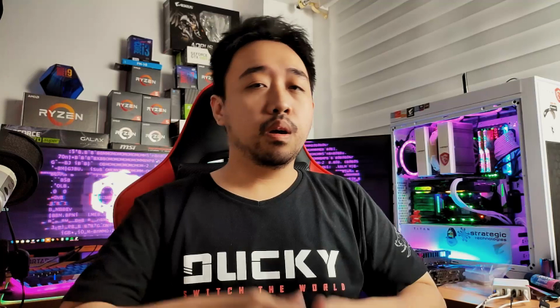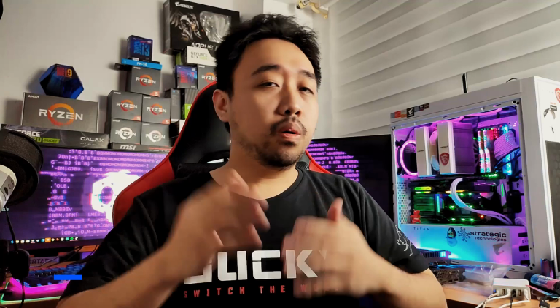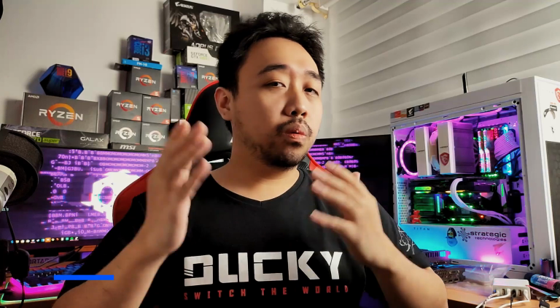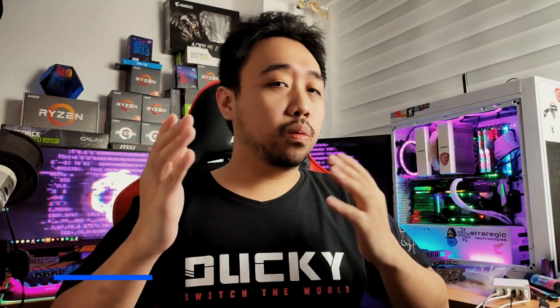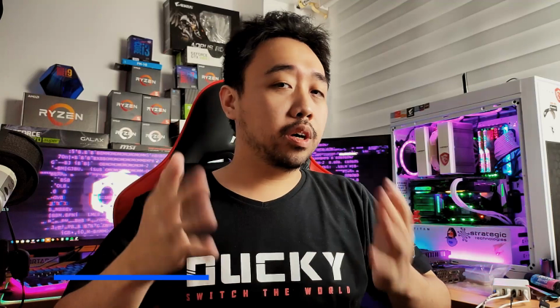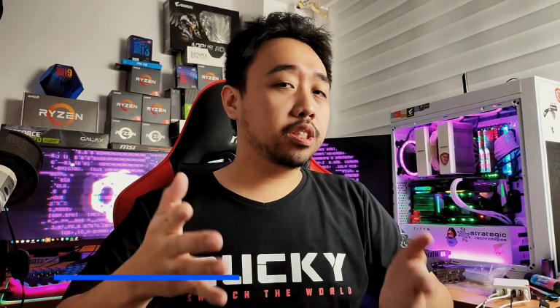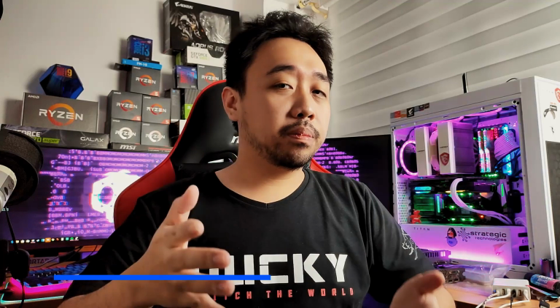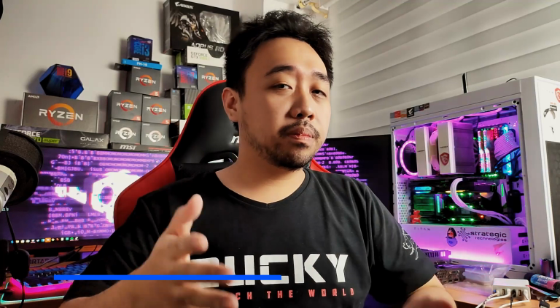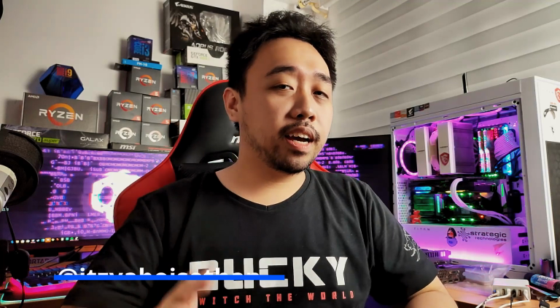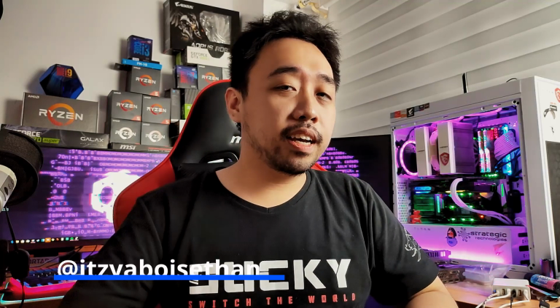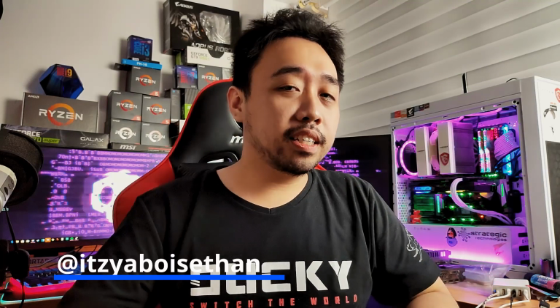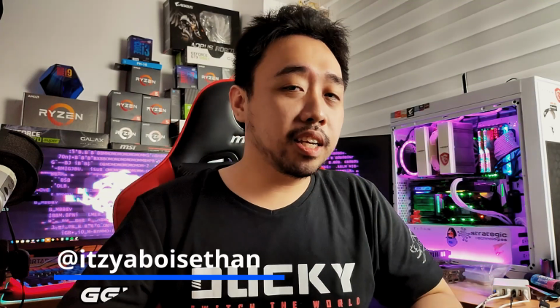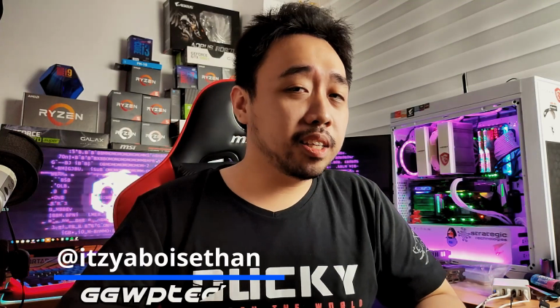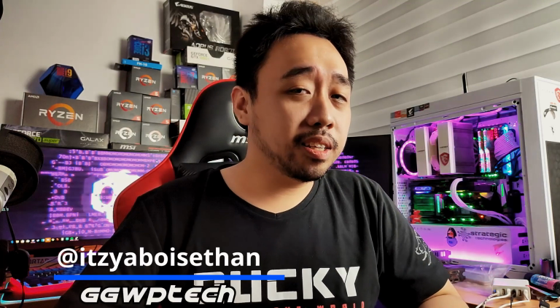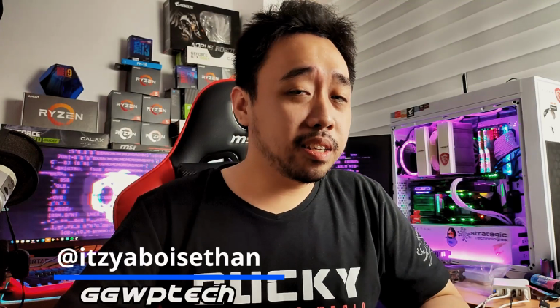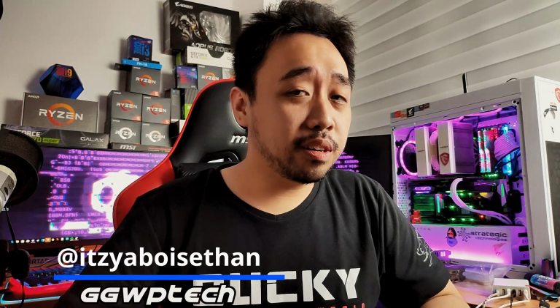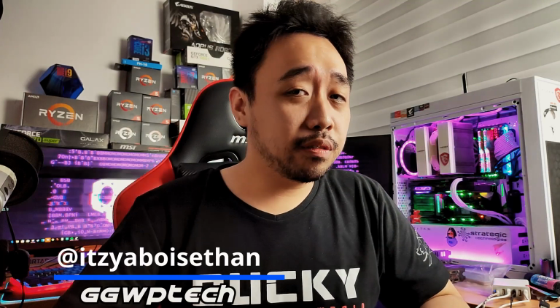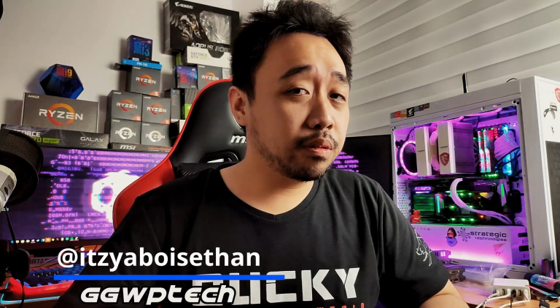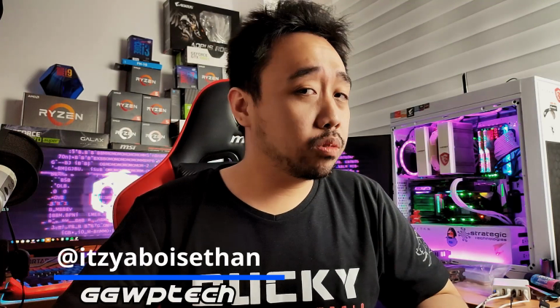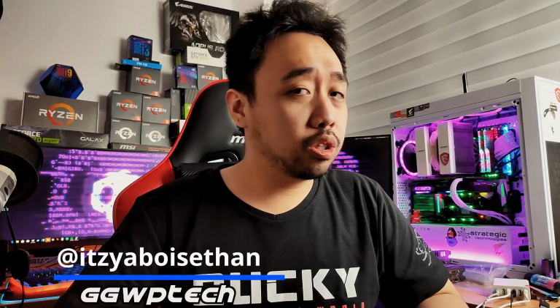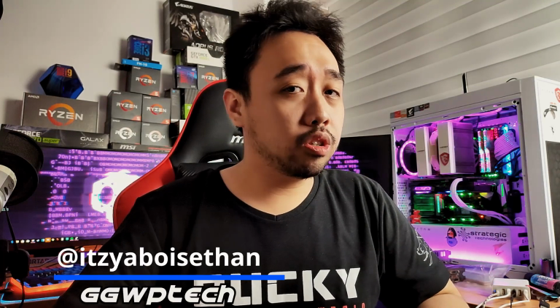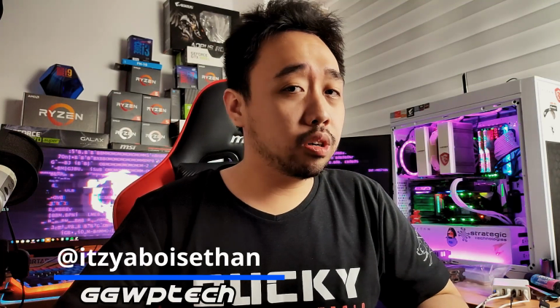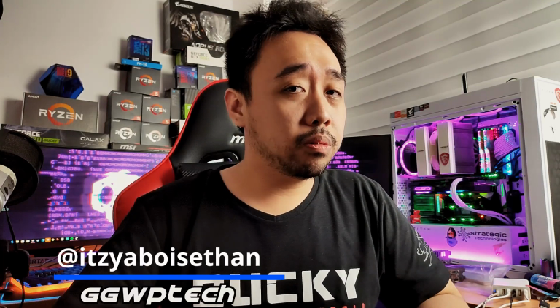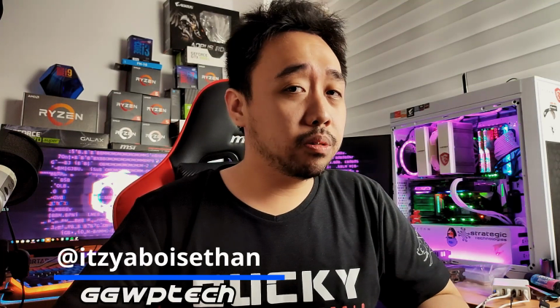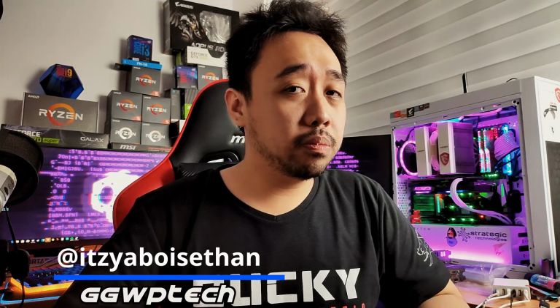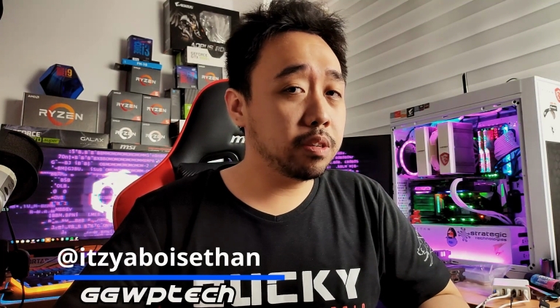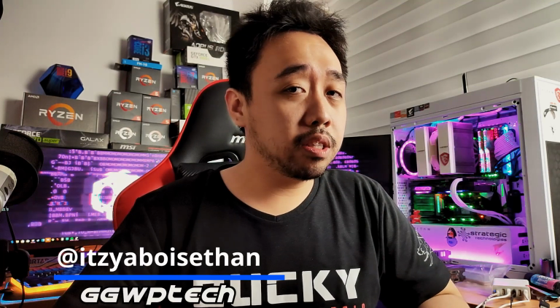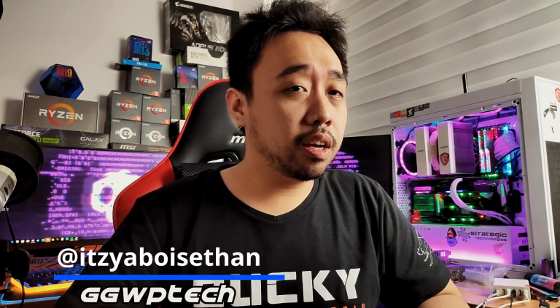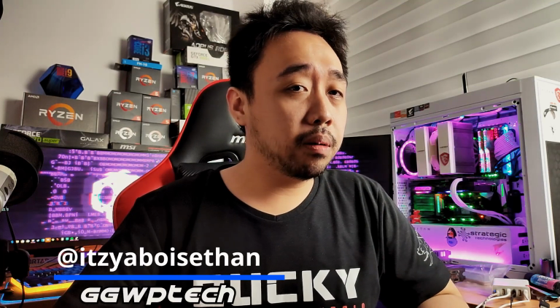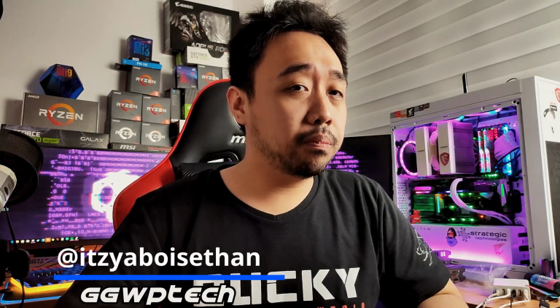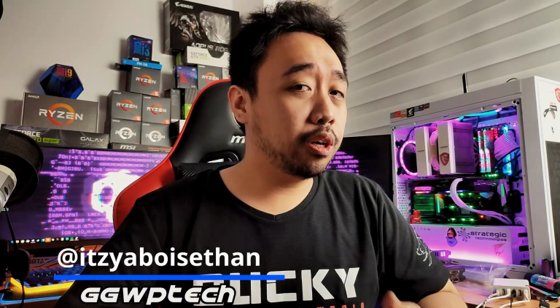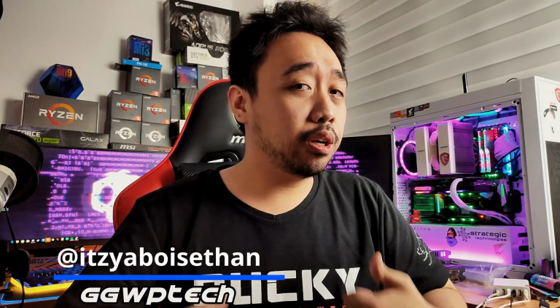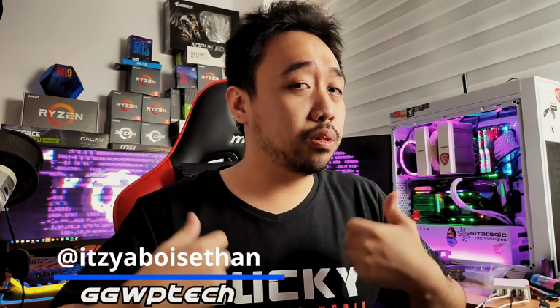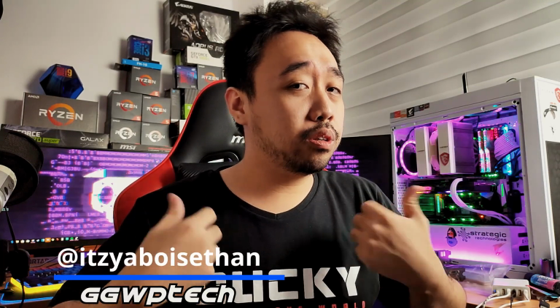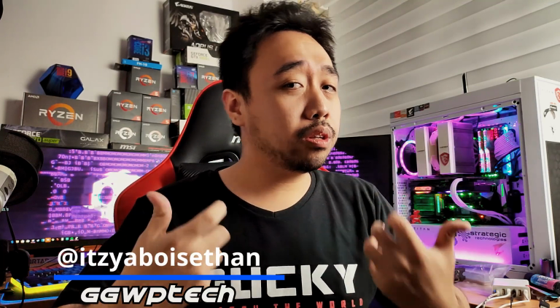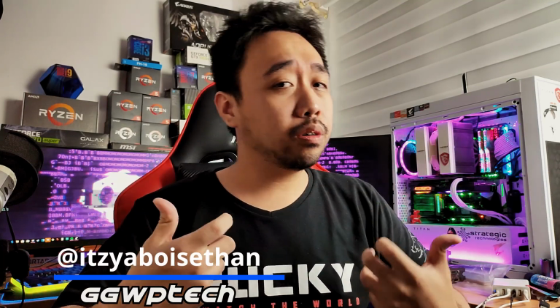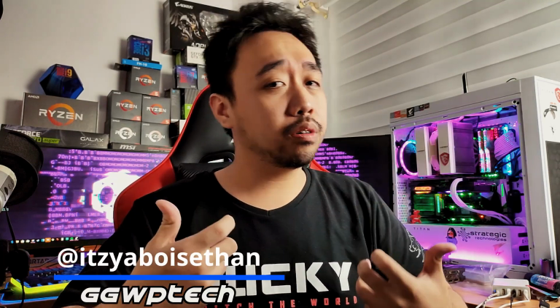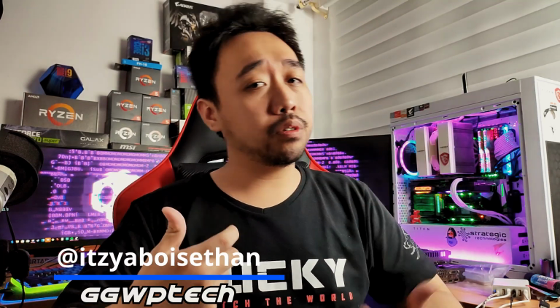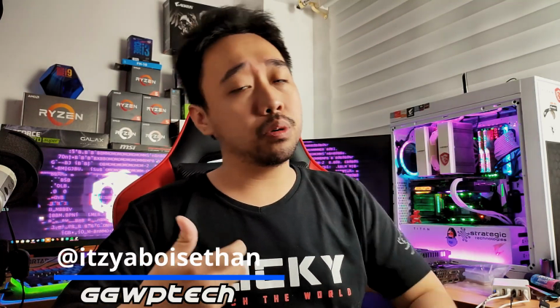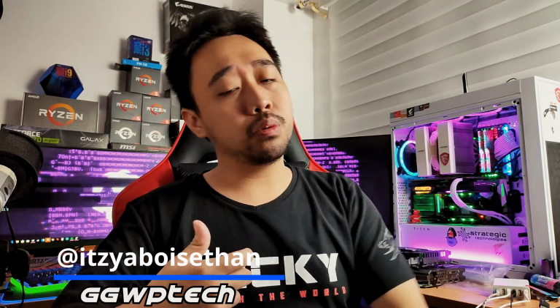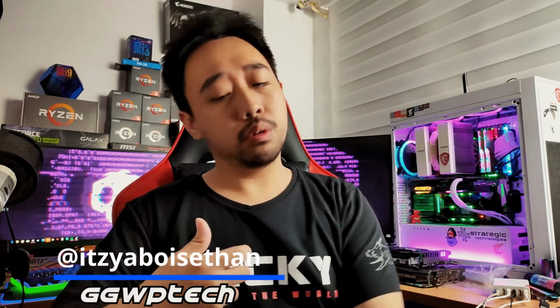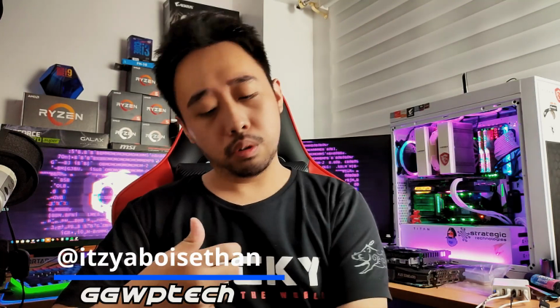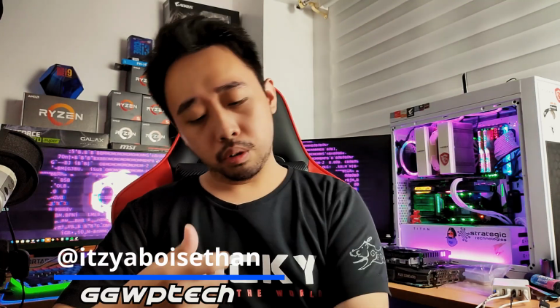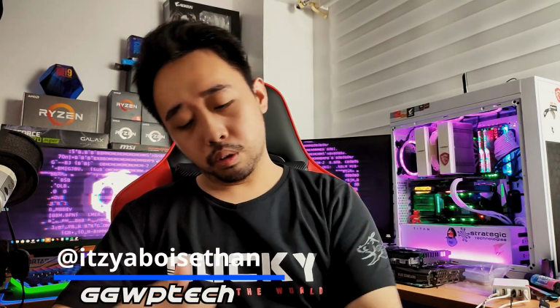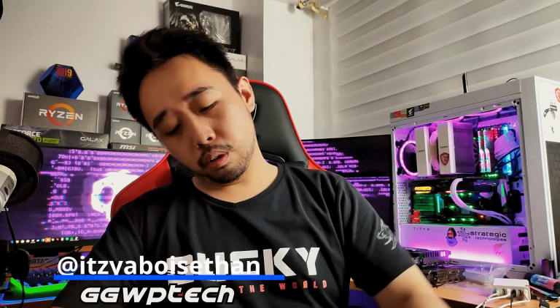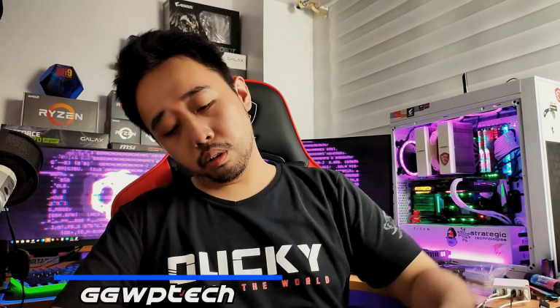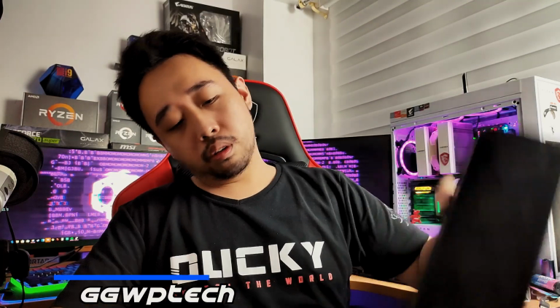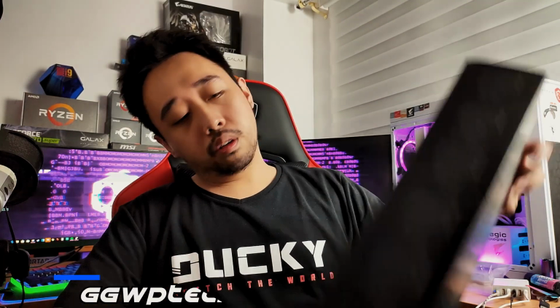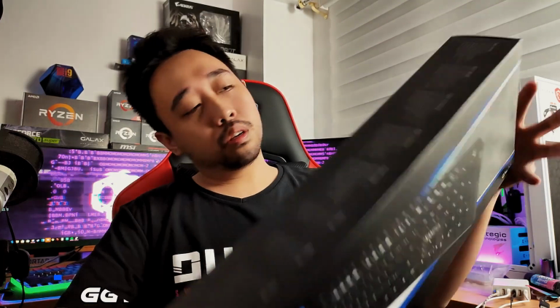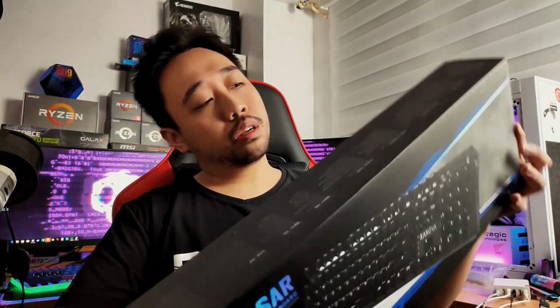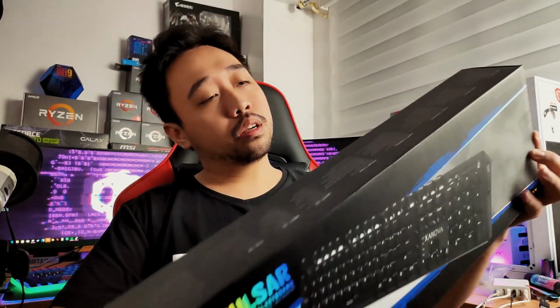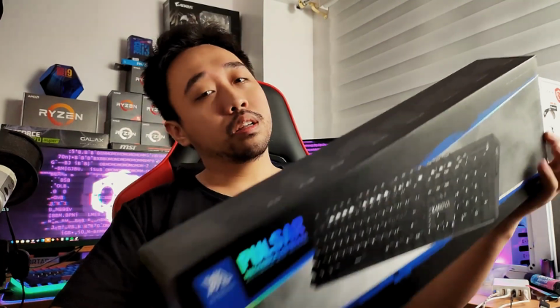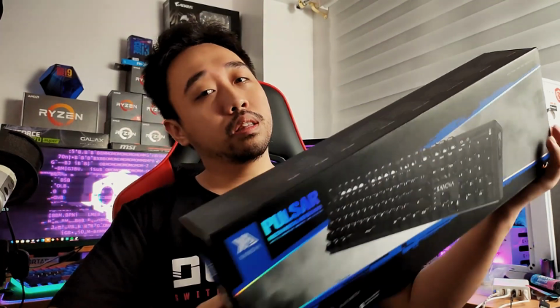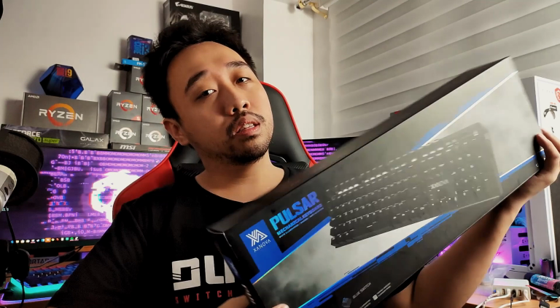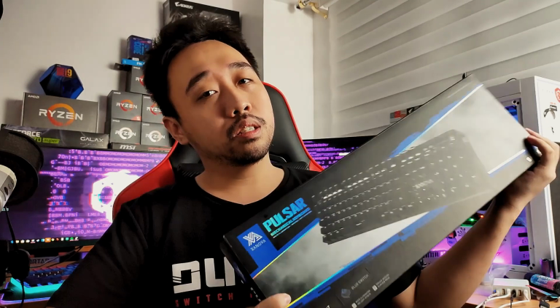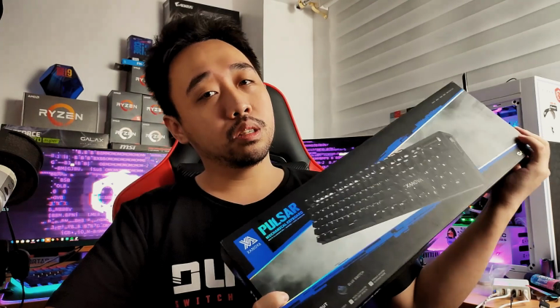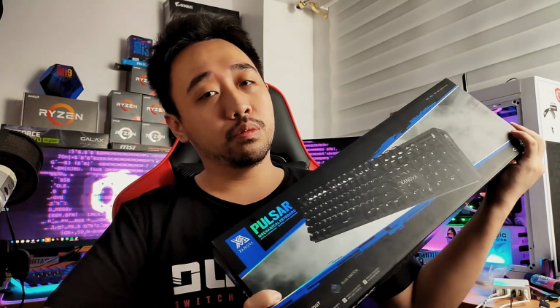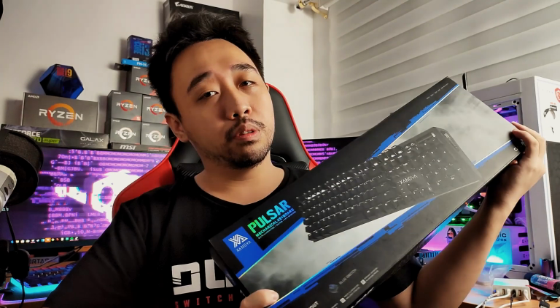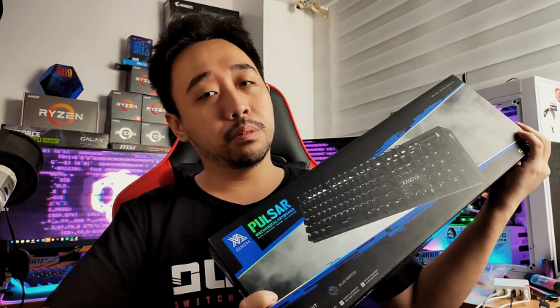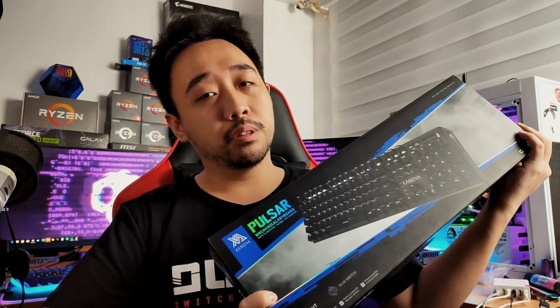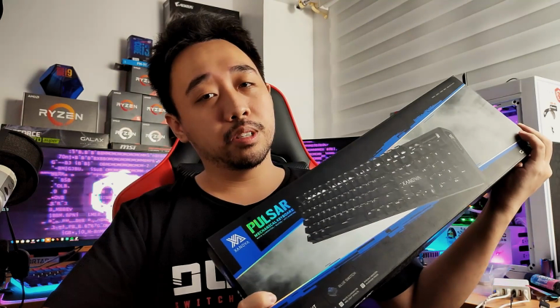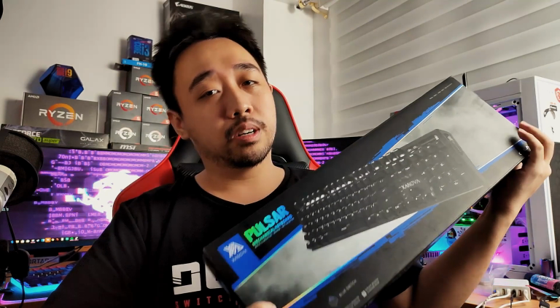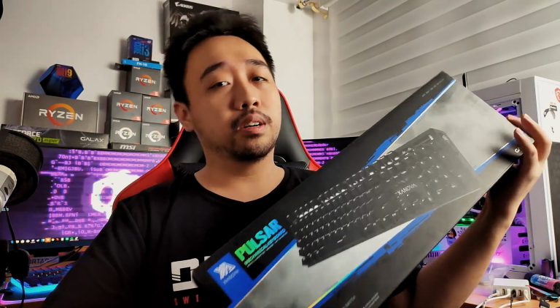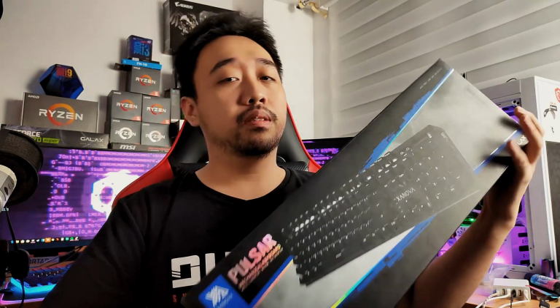What's up guys, Satan here from GGWP Tech bringing you another review of the Sinova Pulsar.